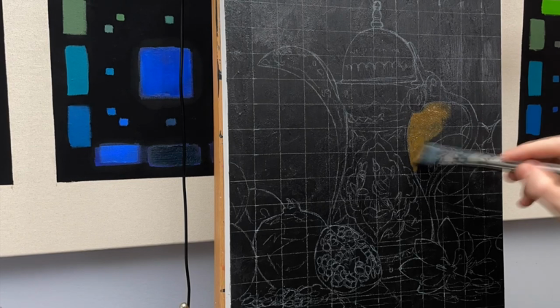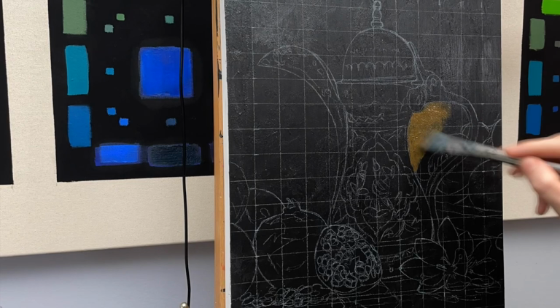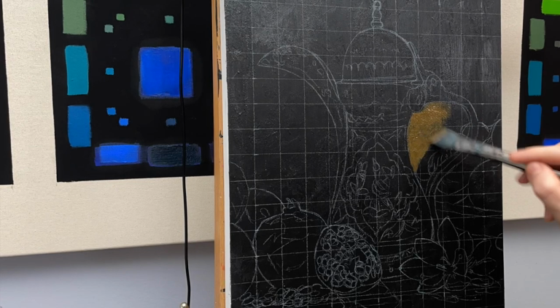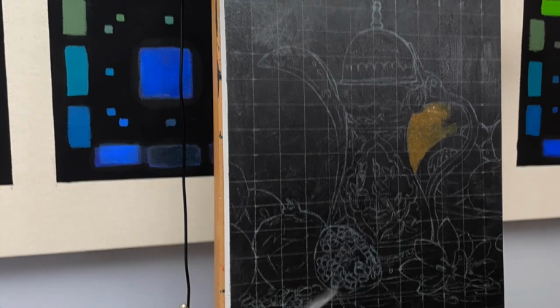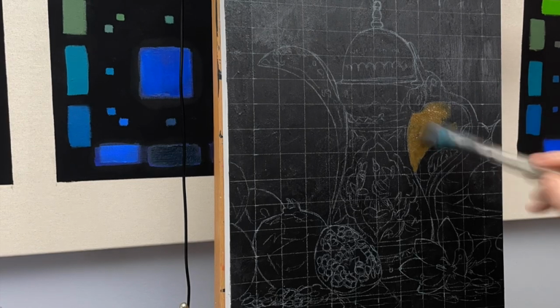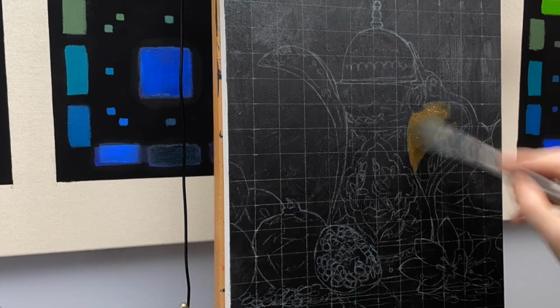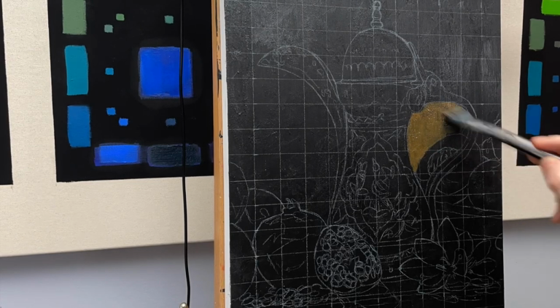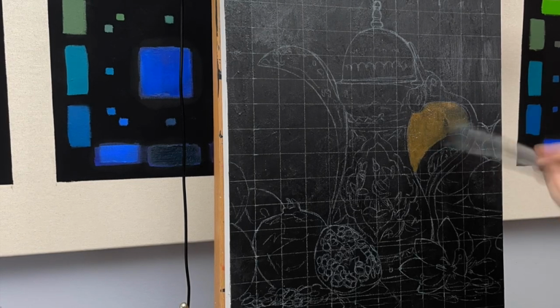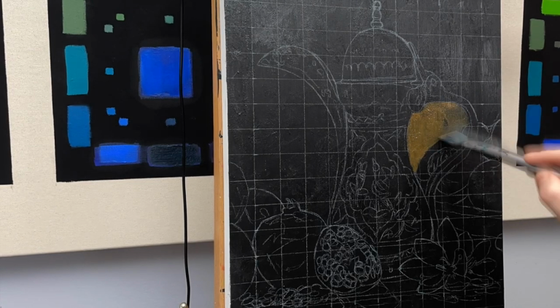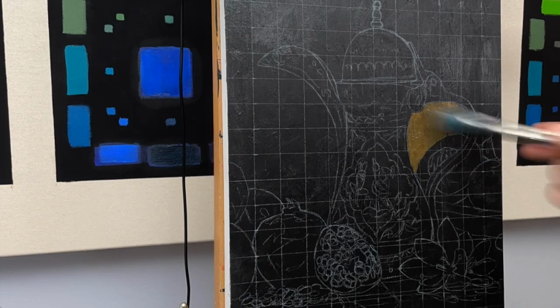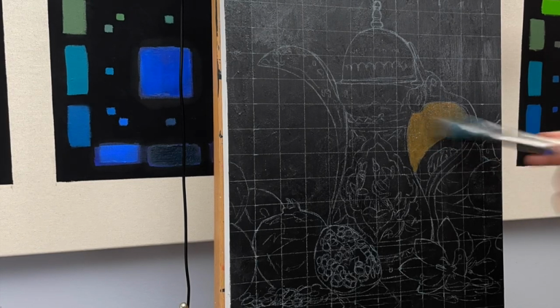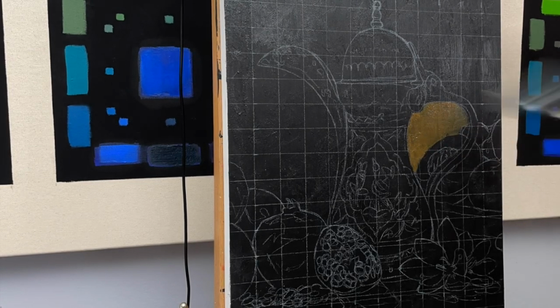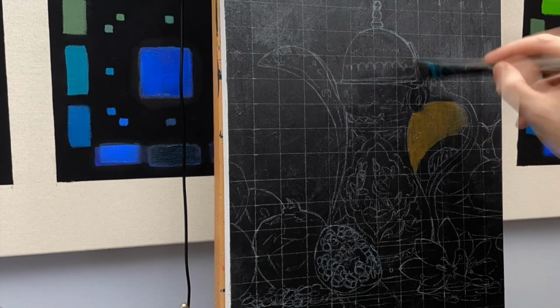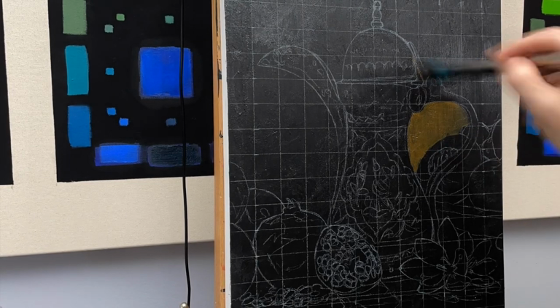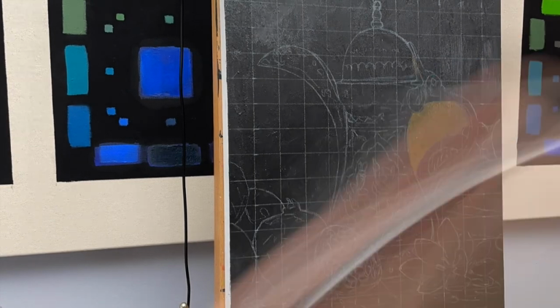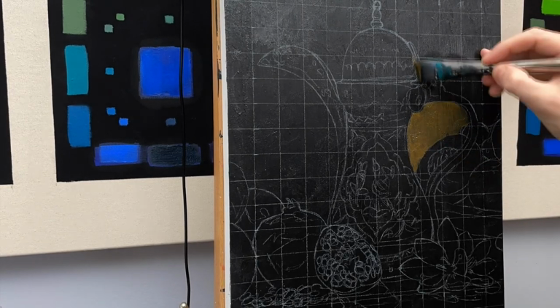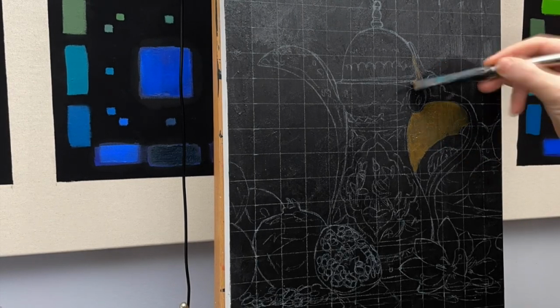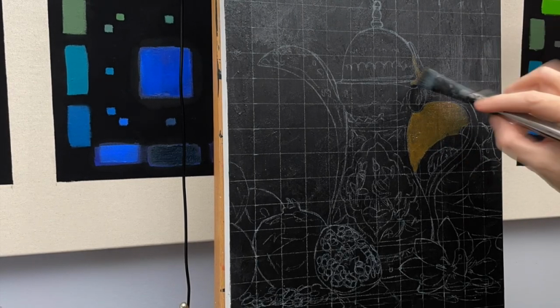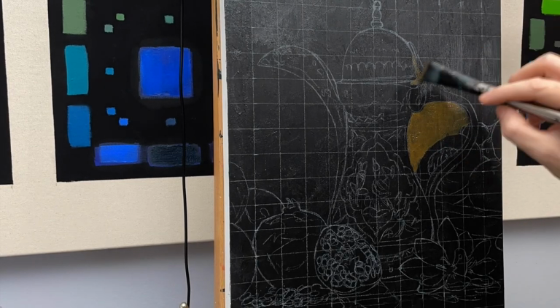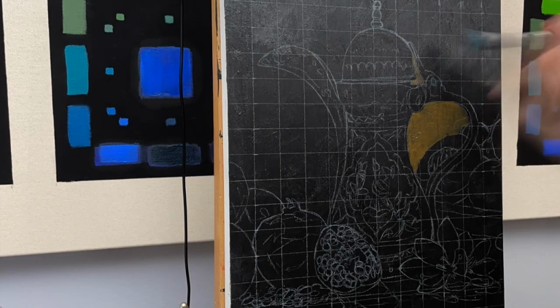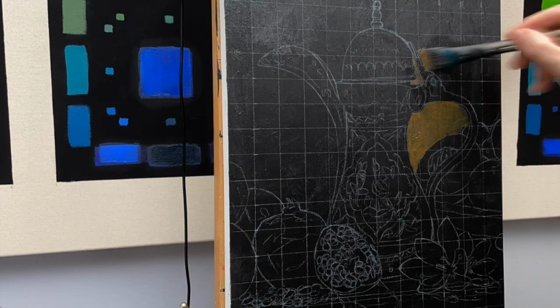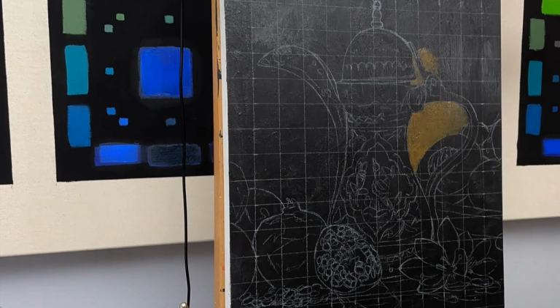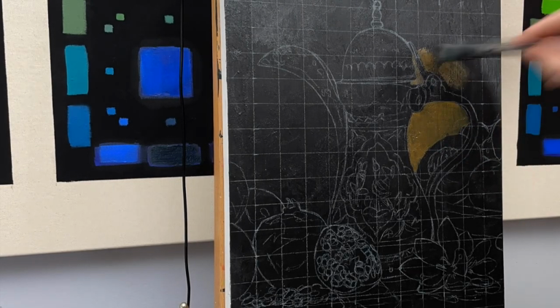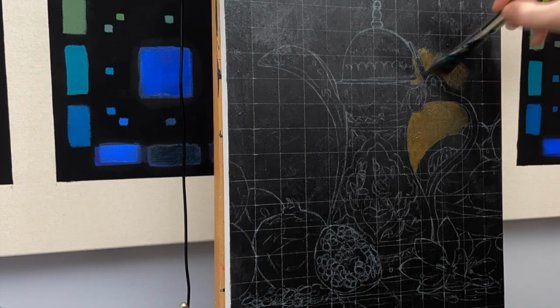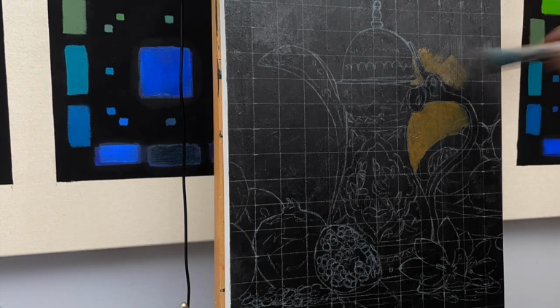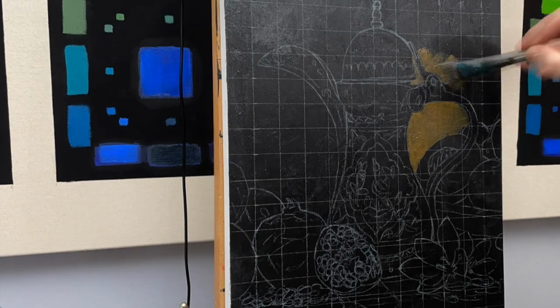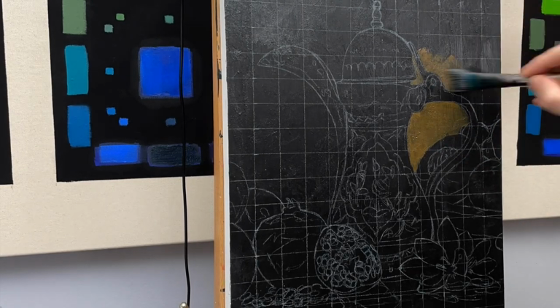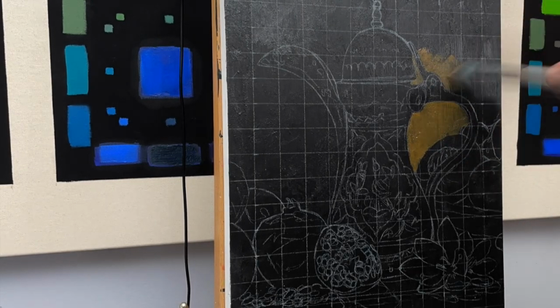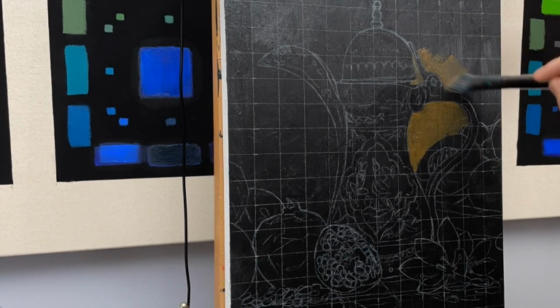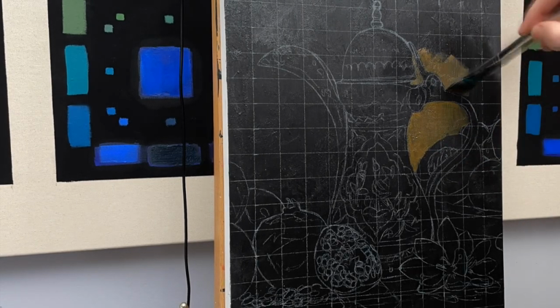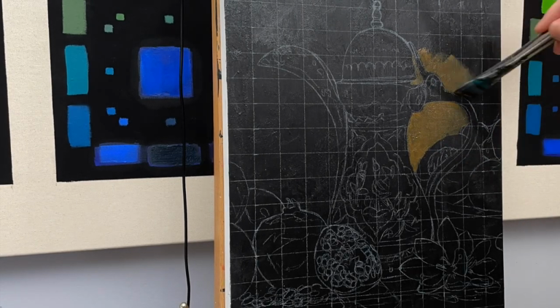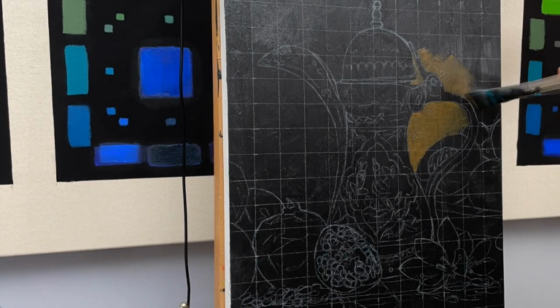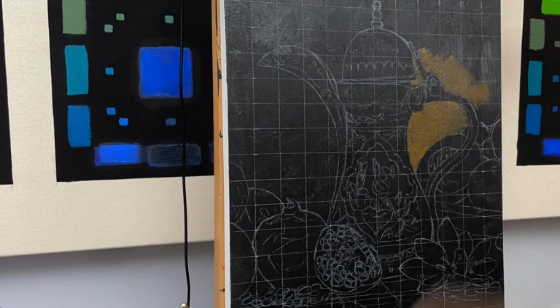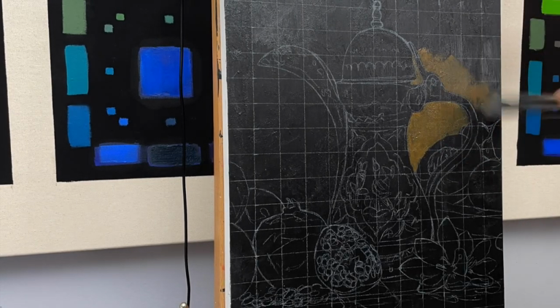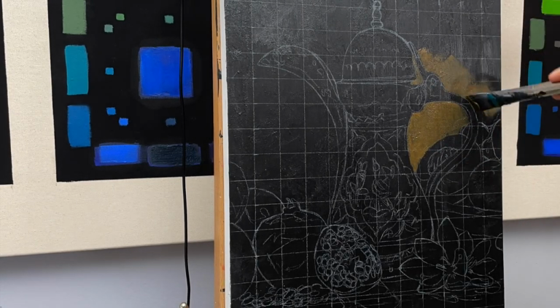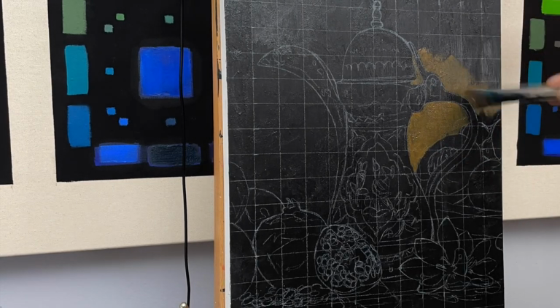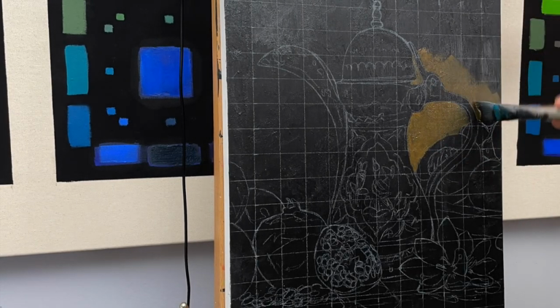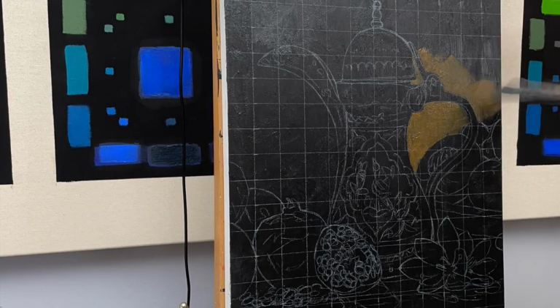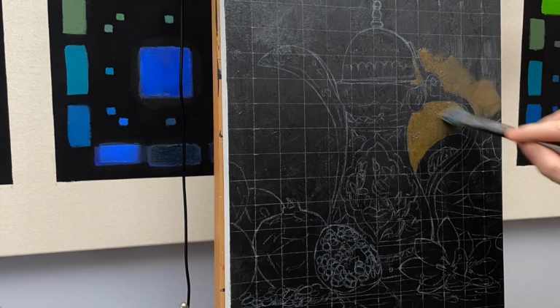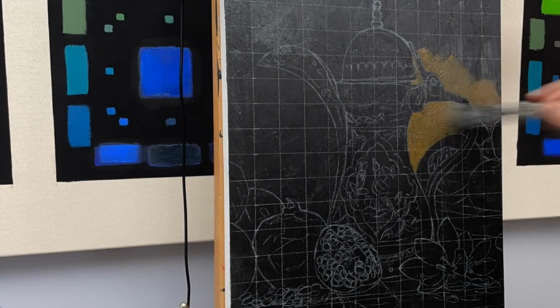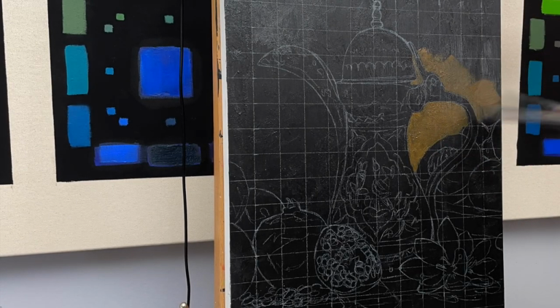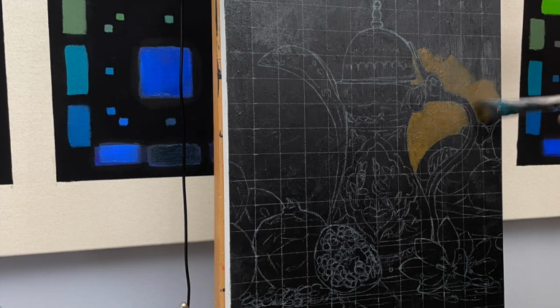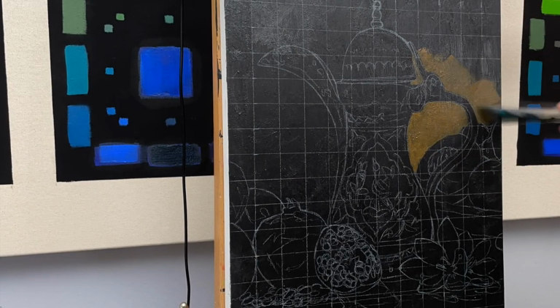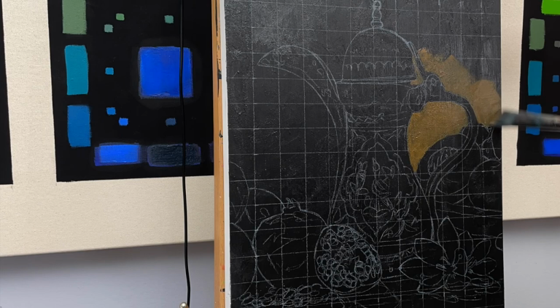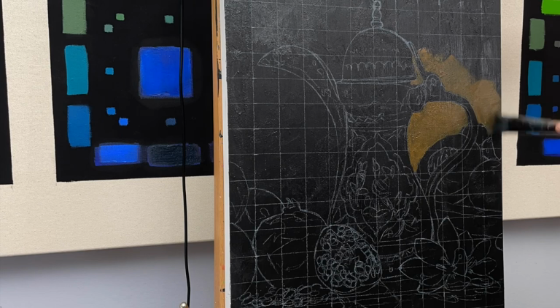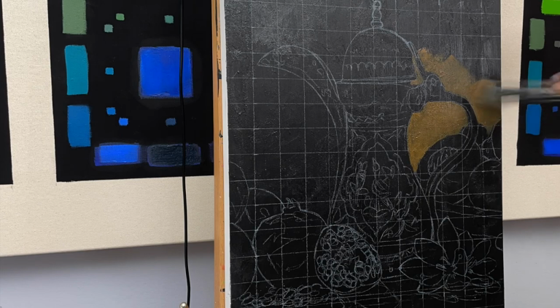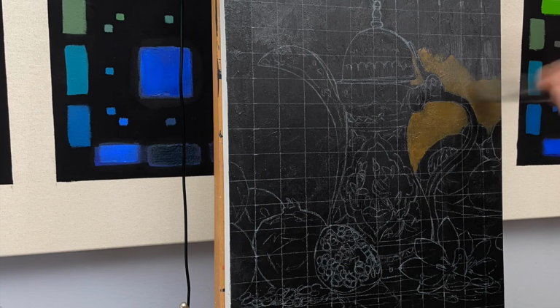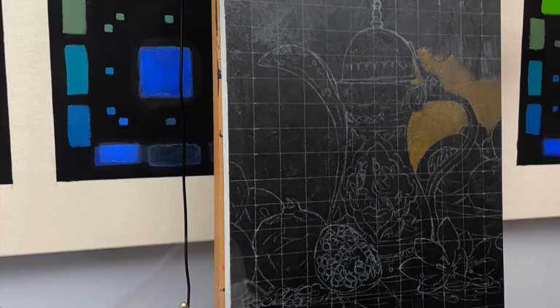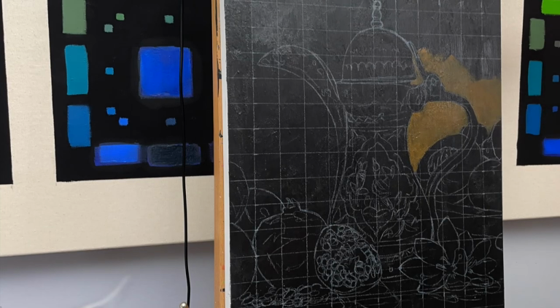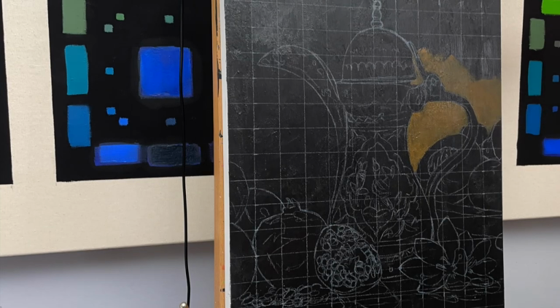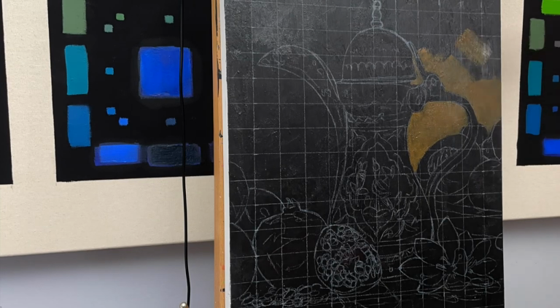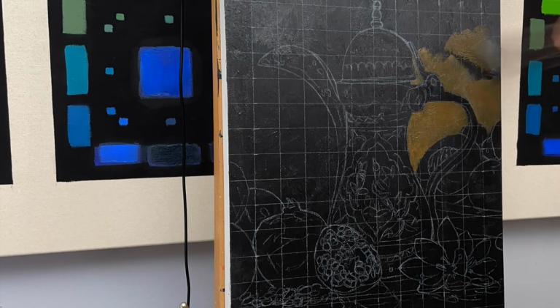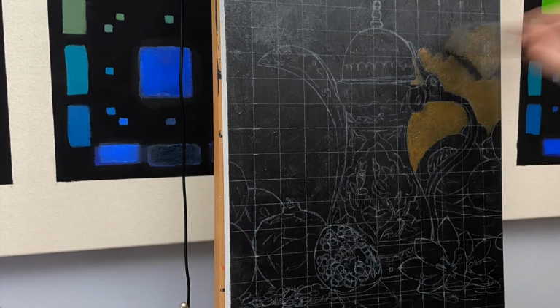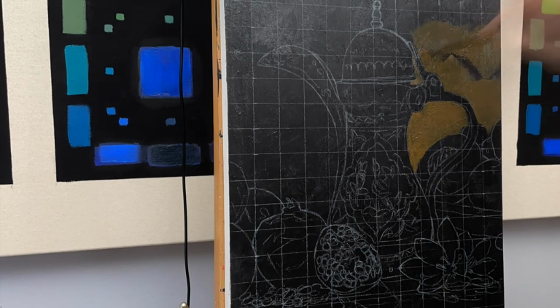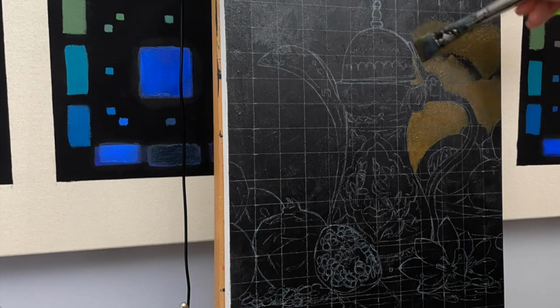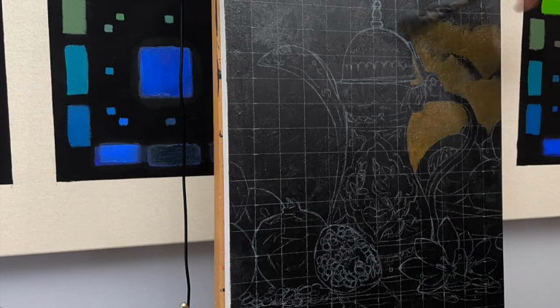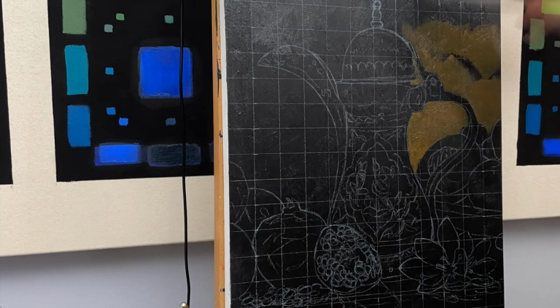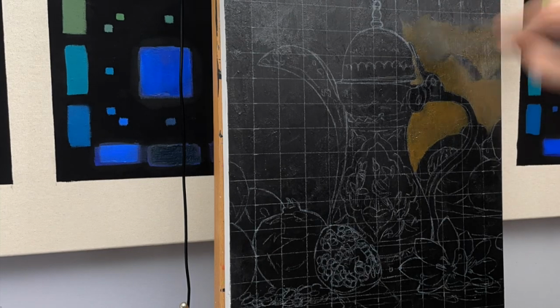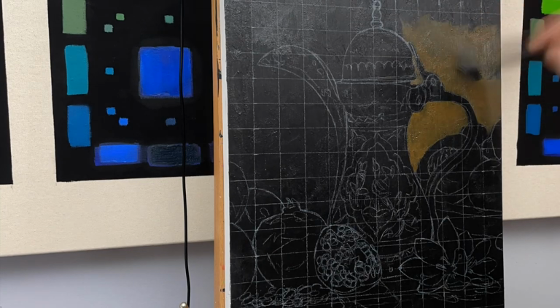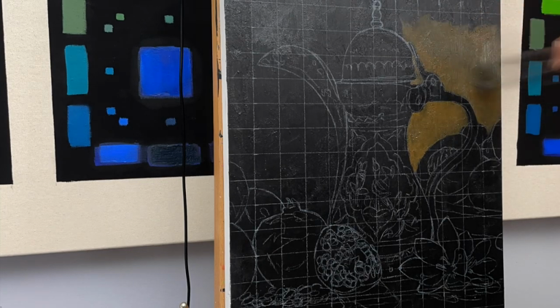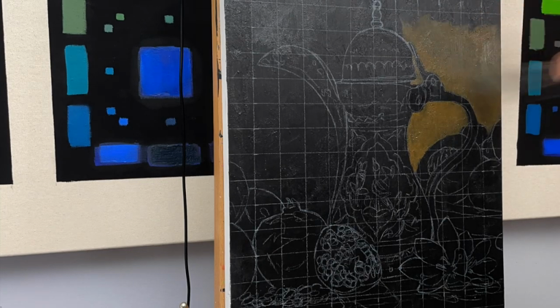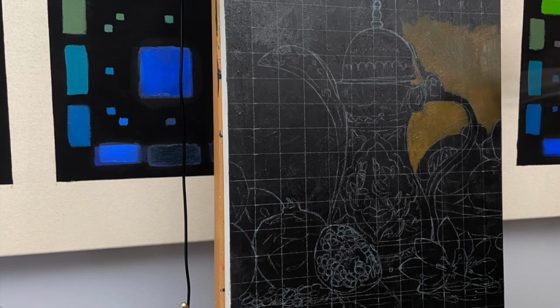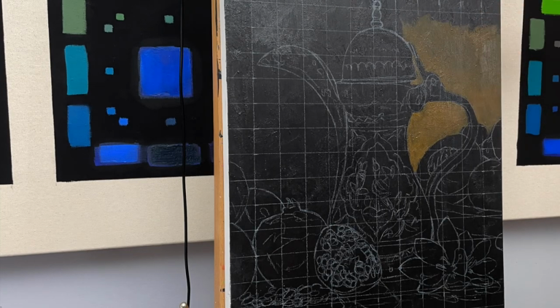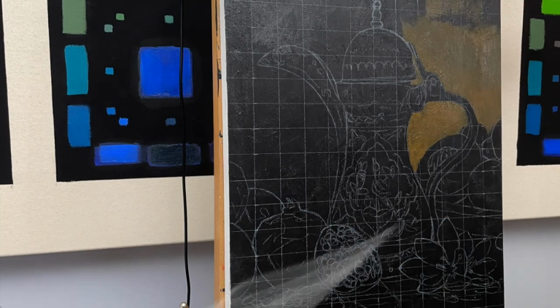I wanted to paint this piece to honor my best friend who is Persian. In his culture the teapot, pomegranate, and saffron are all important symbols.